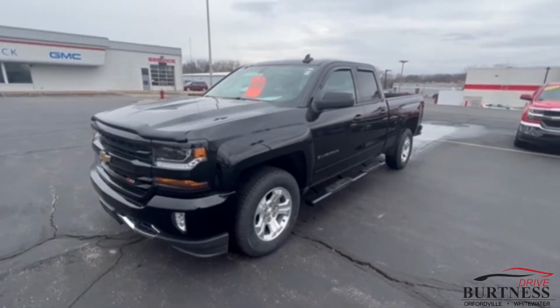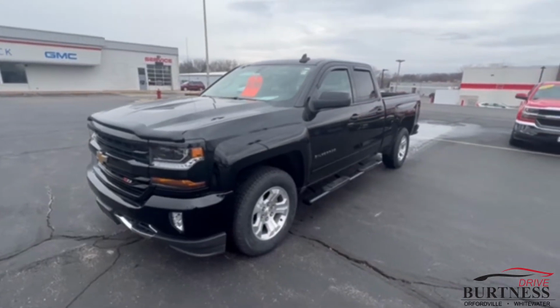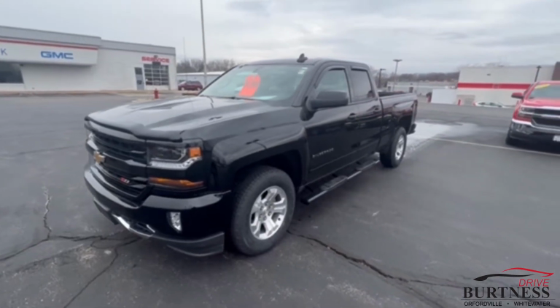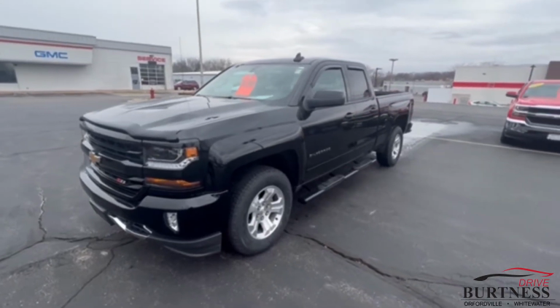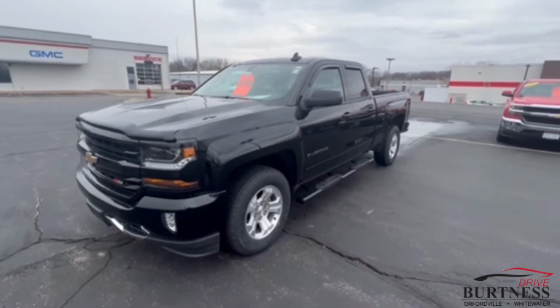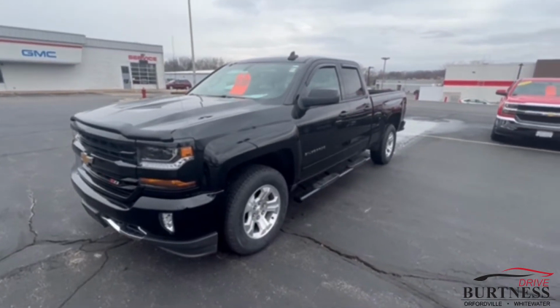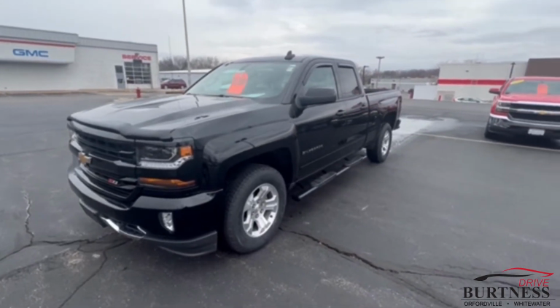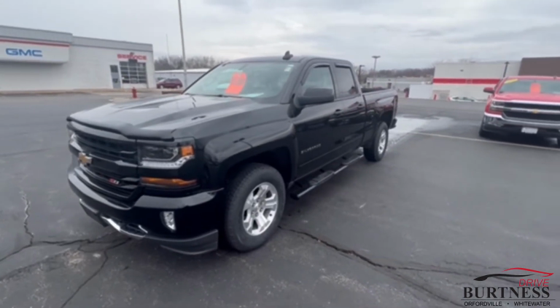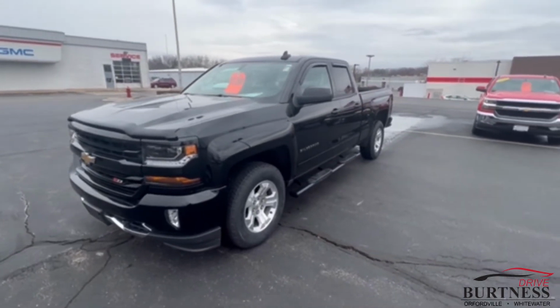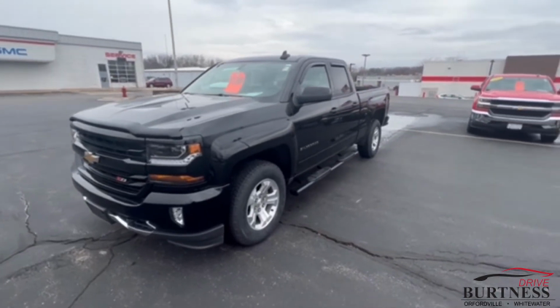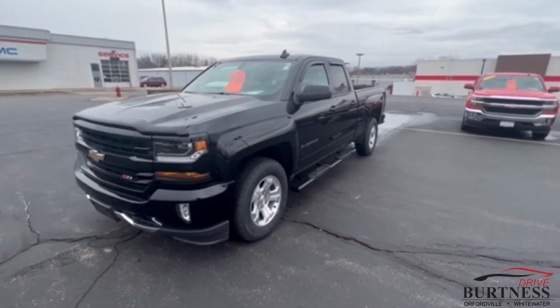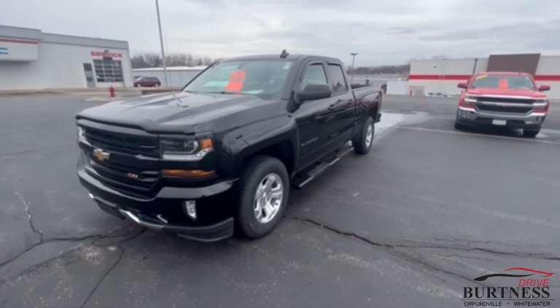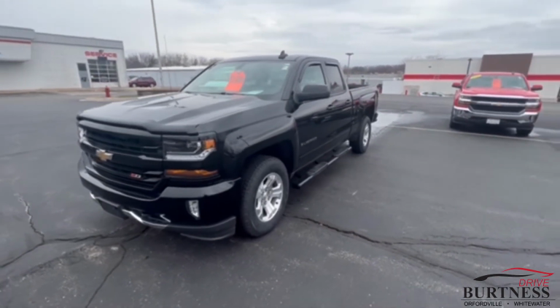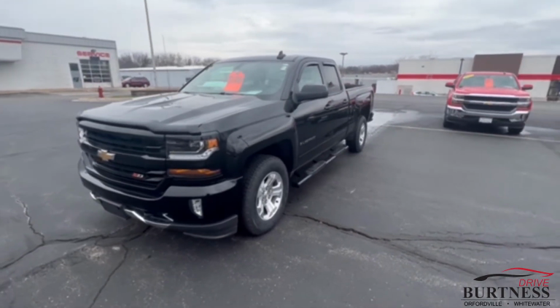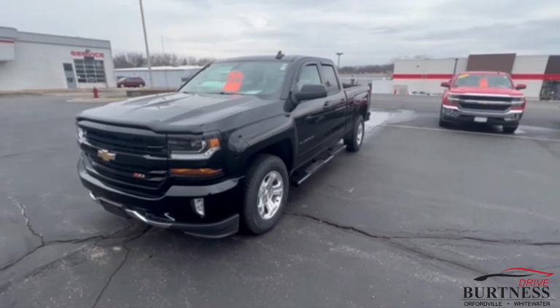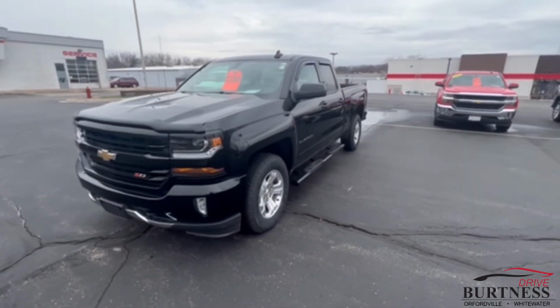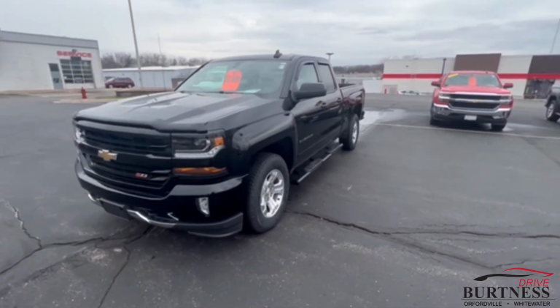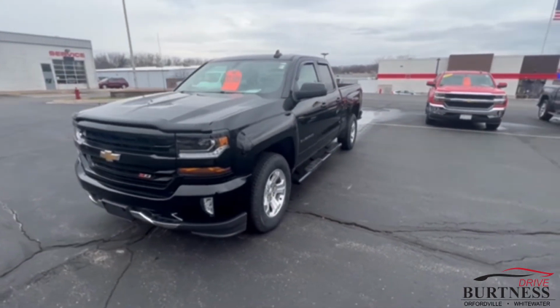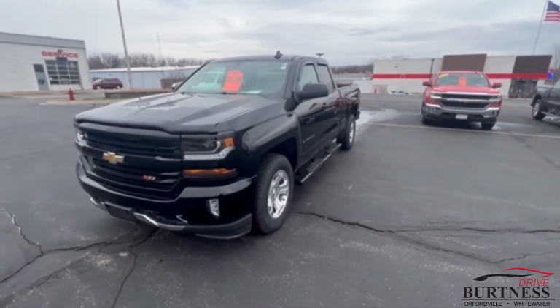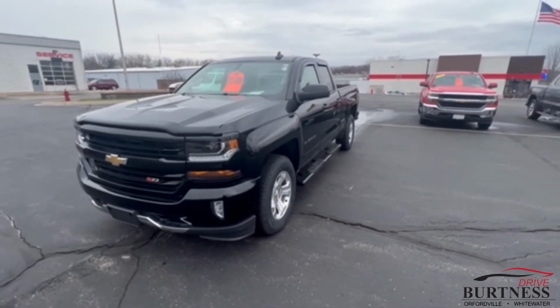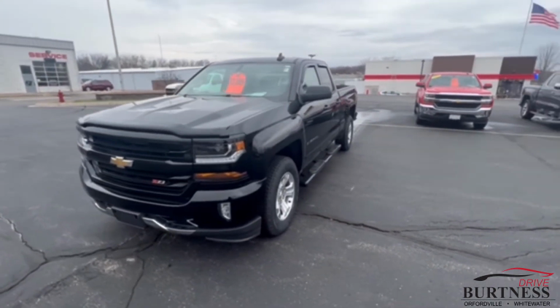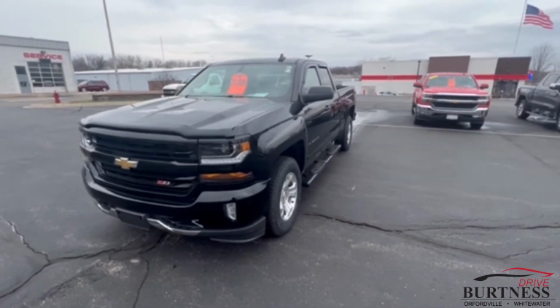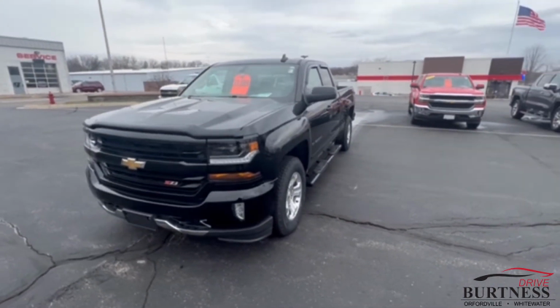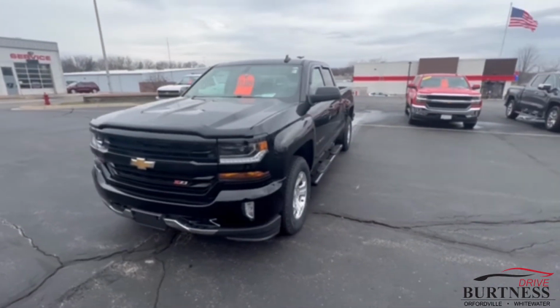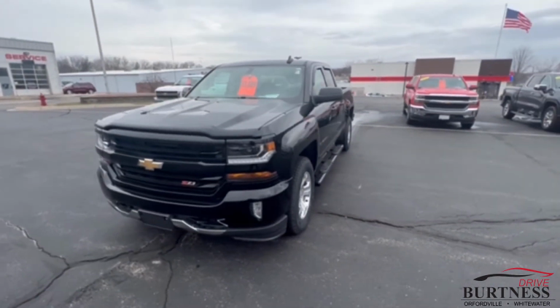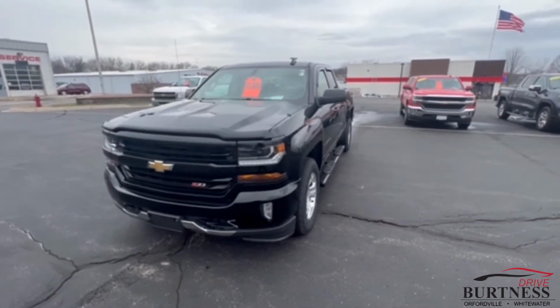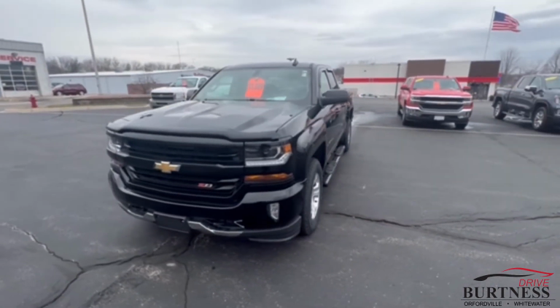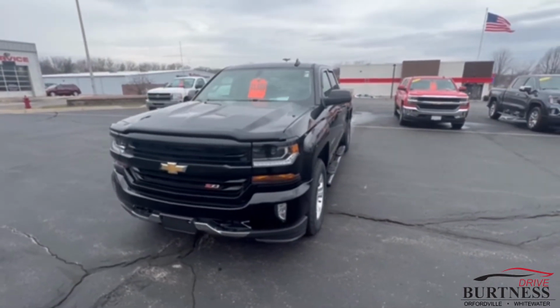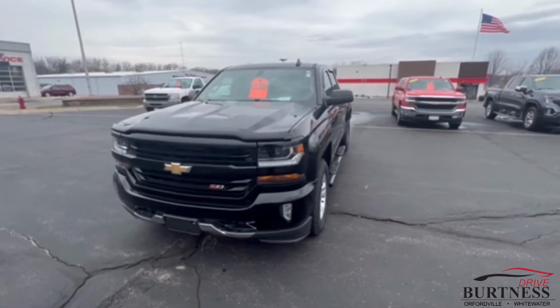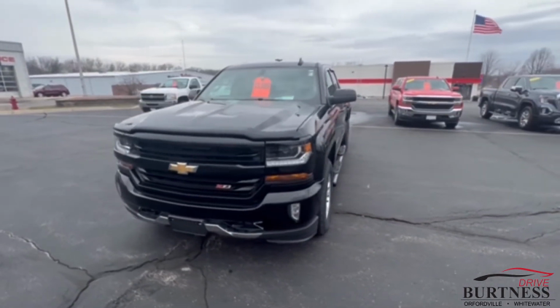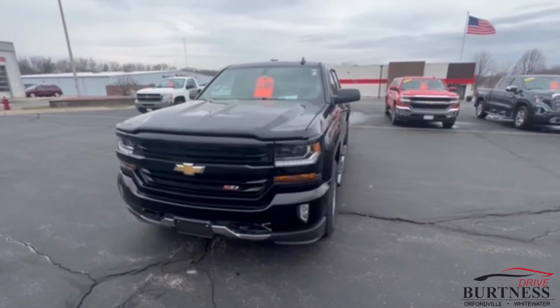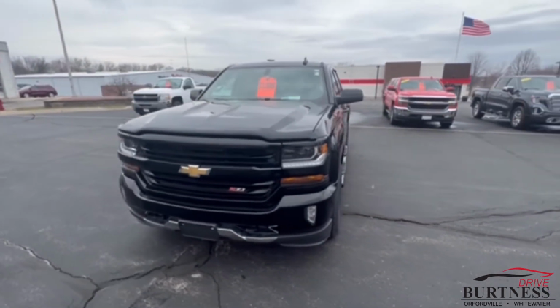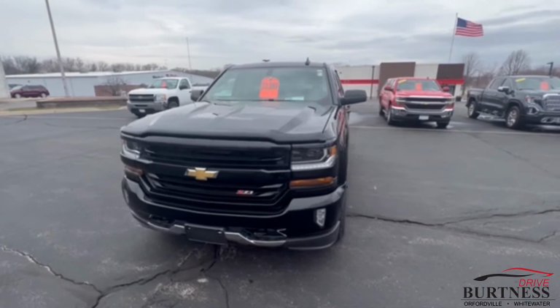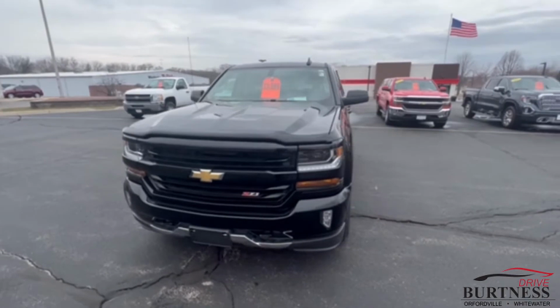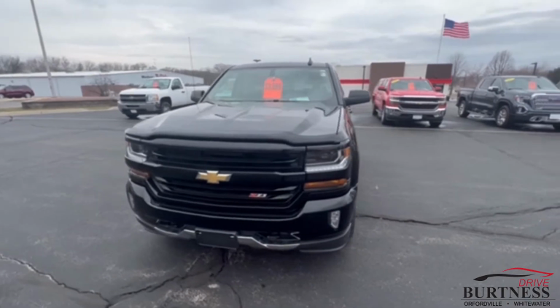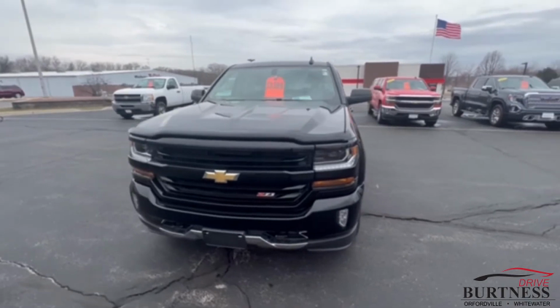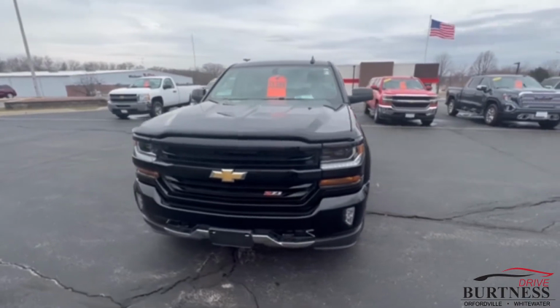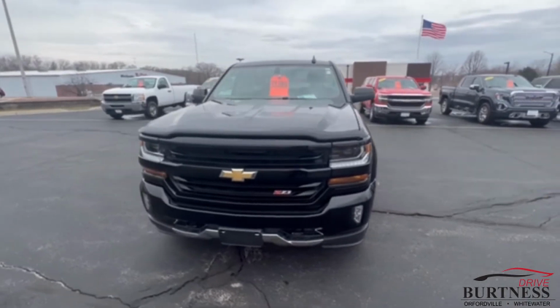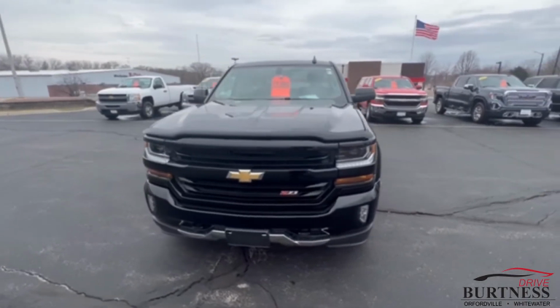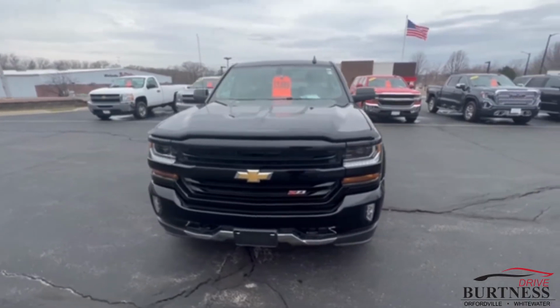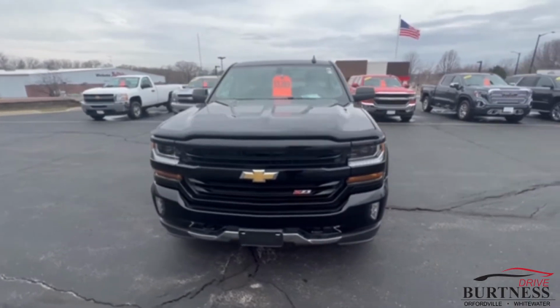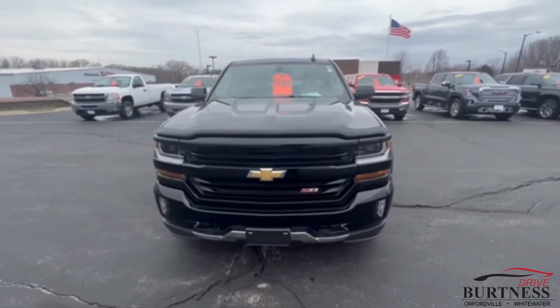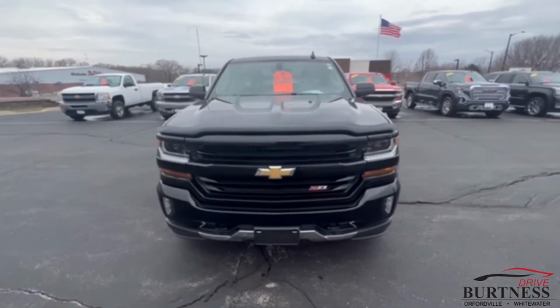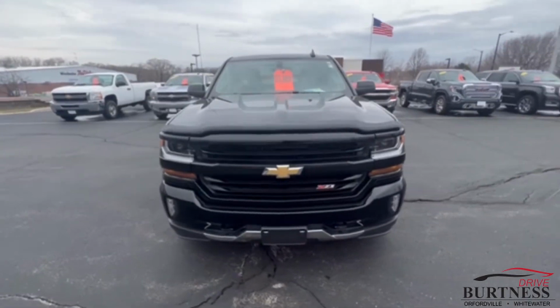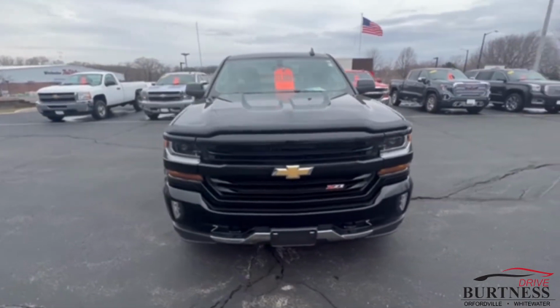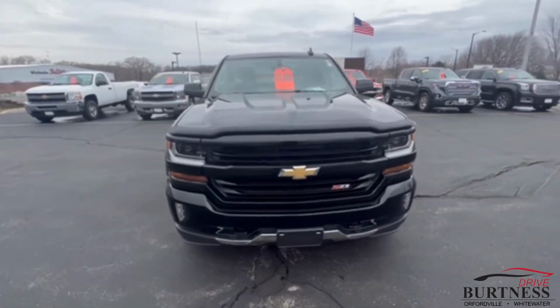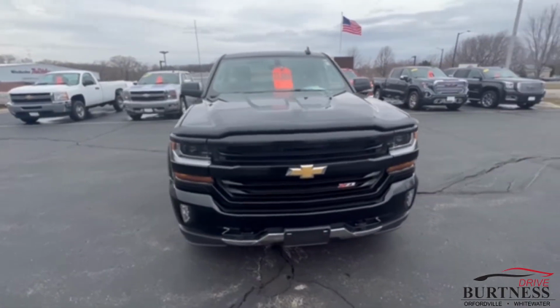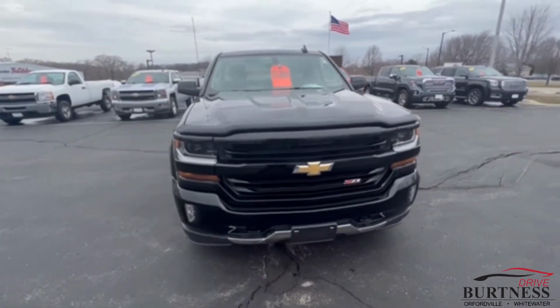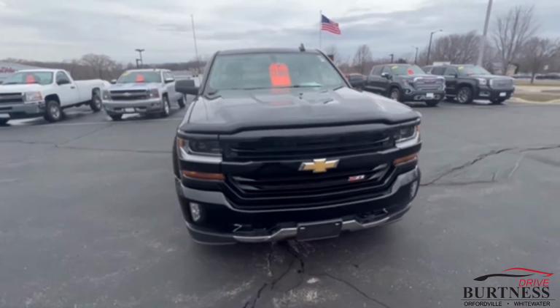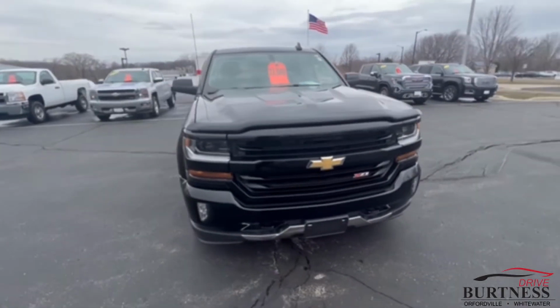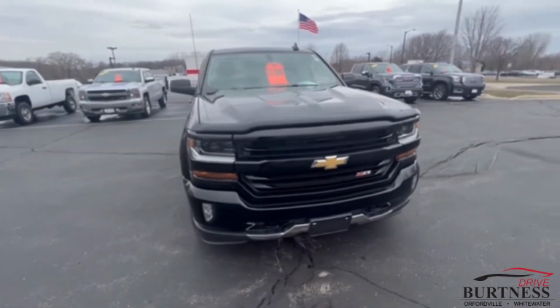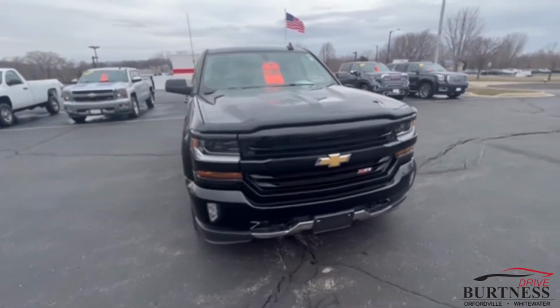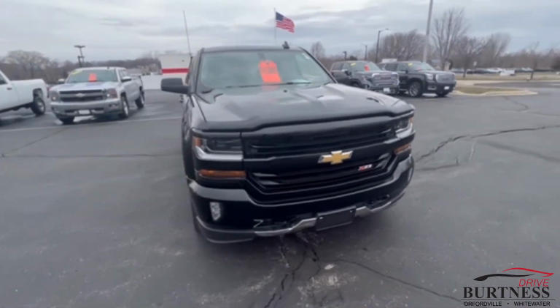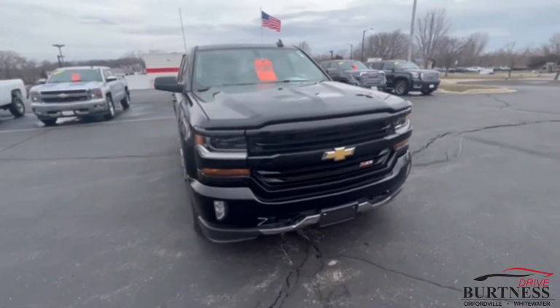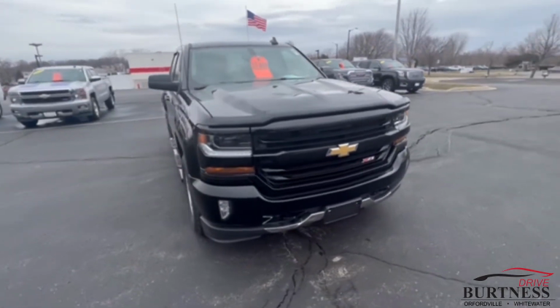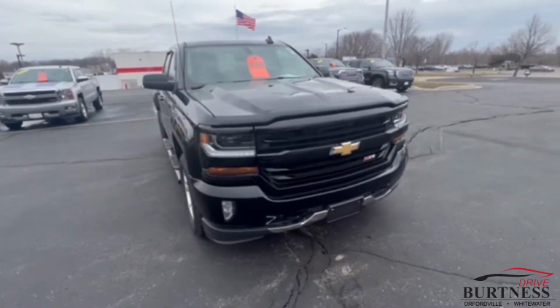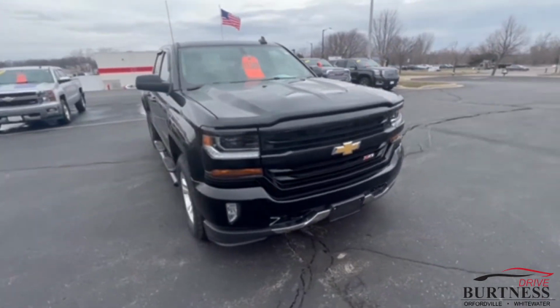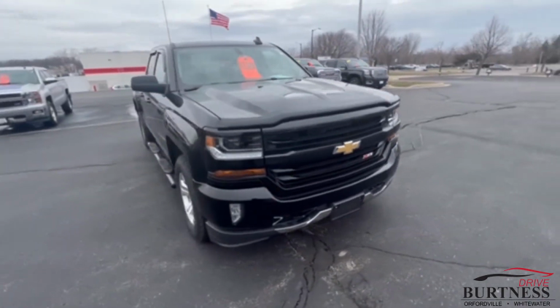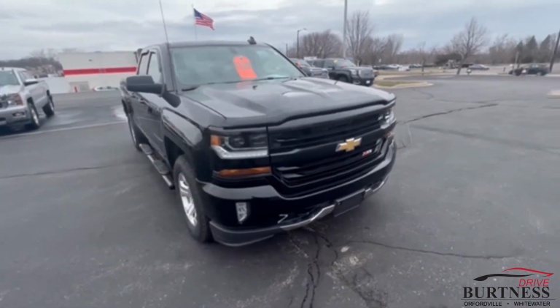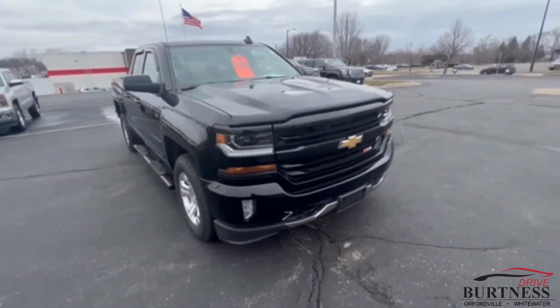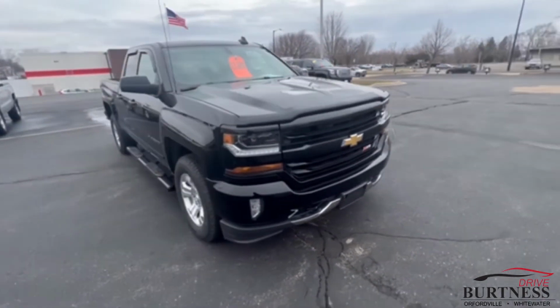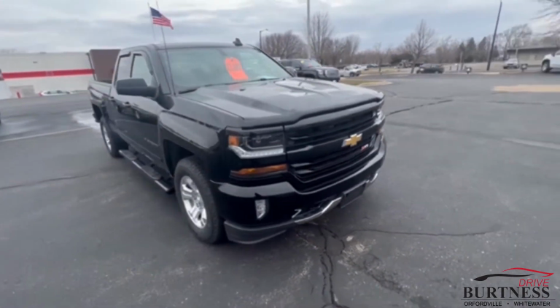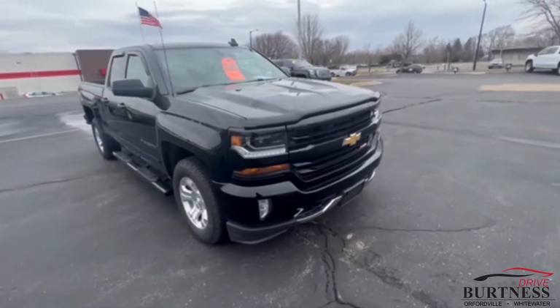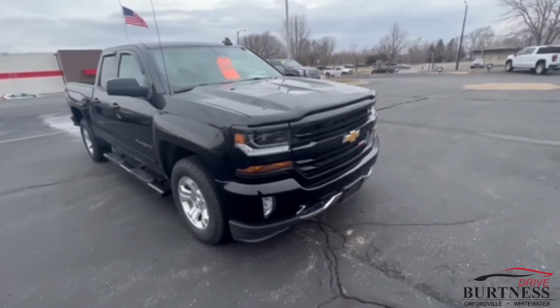Hey Dan, Brad at Burton Chevy Buick GMC in Whitewater doing a quick walk around video for you of the 2018 Chevy Silverado.